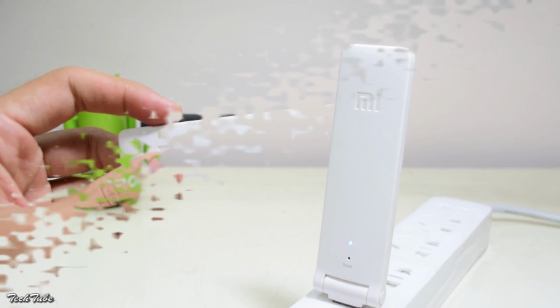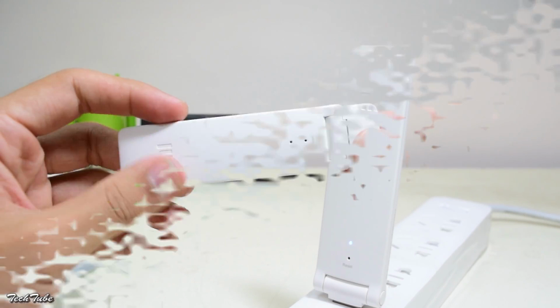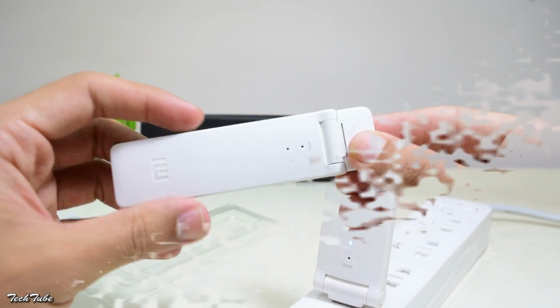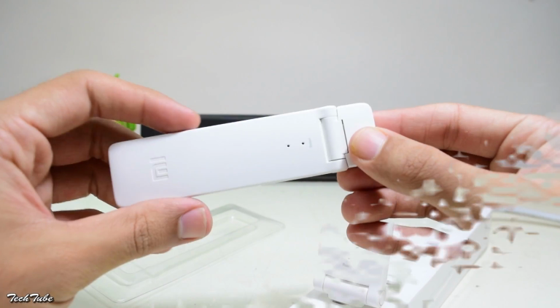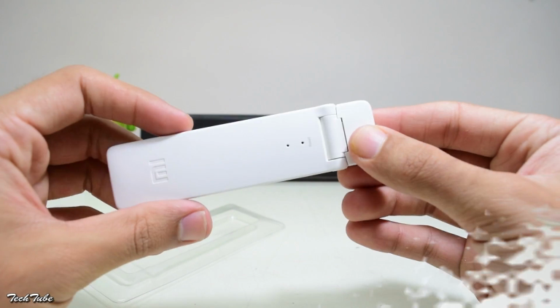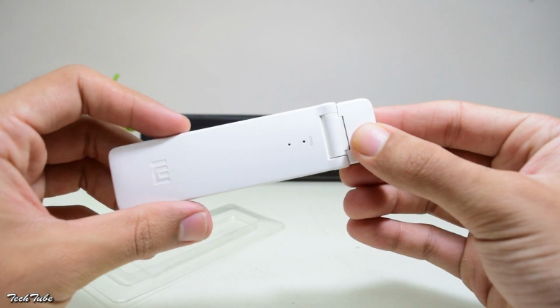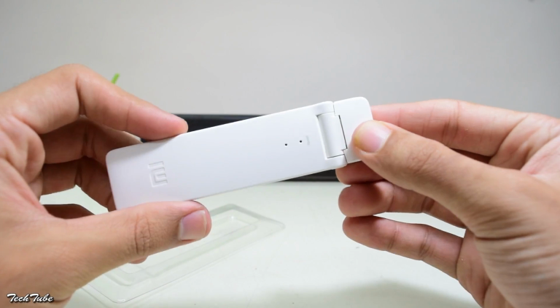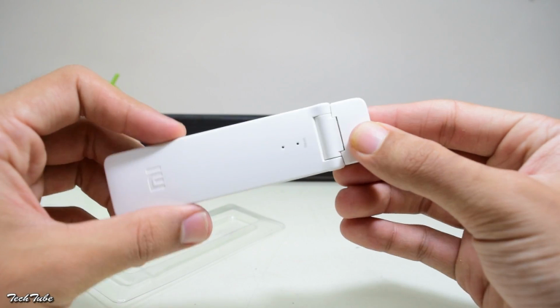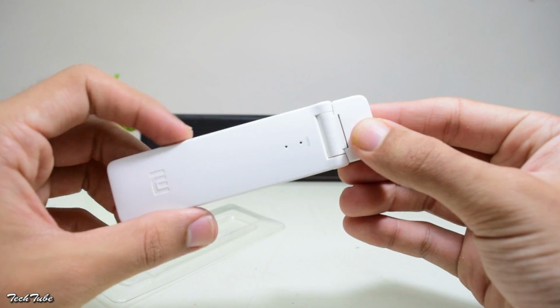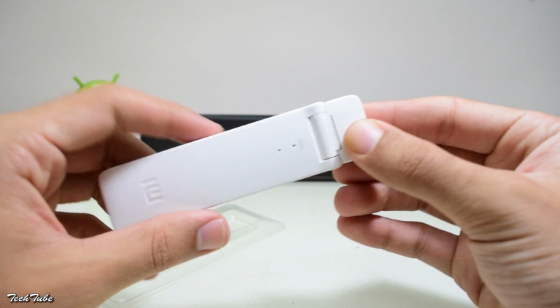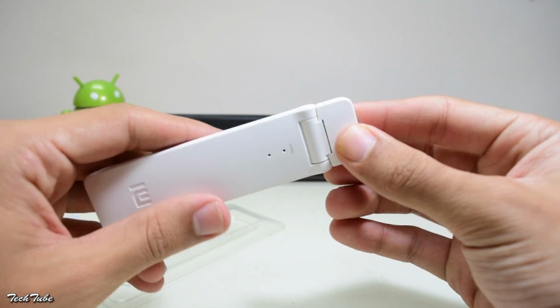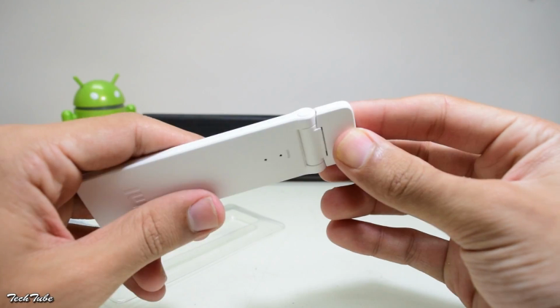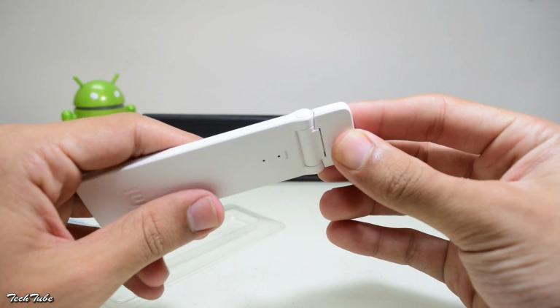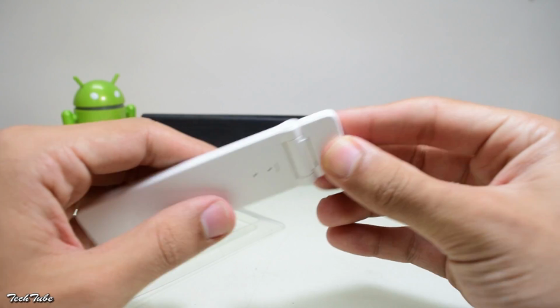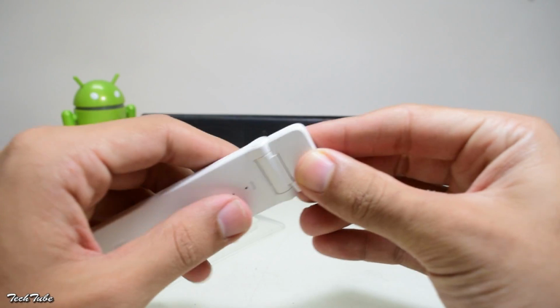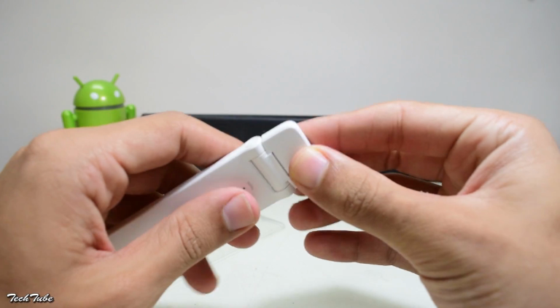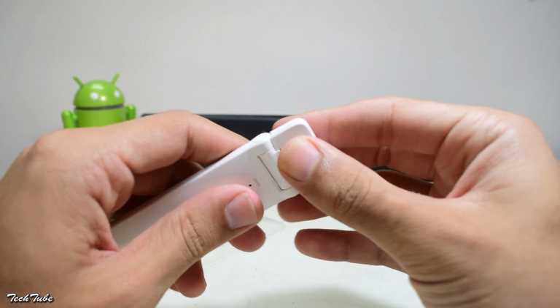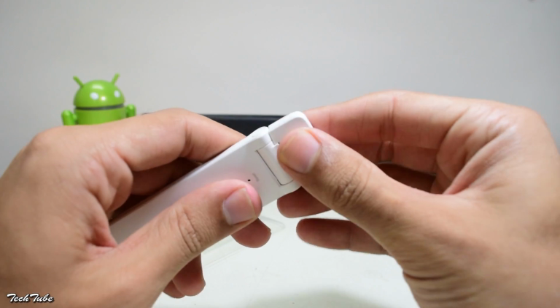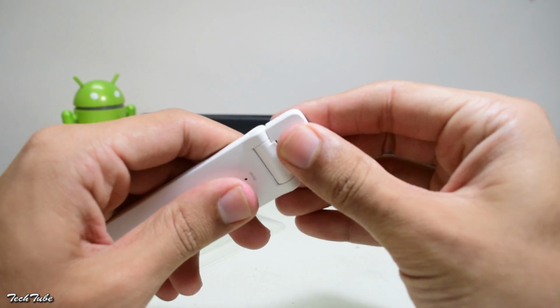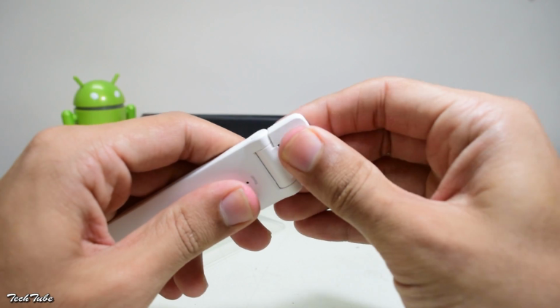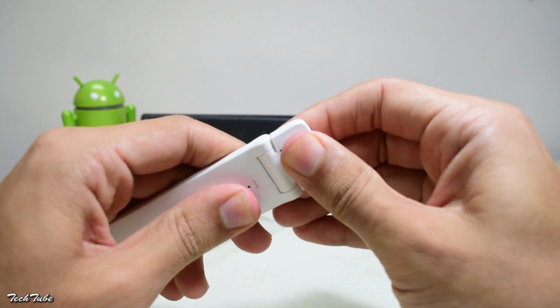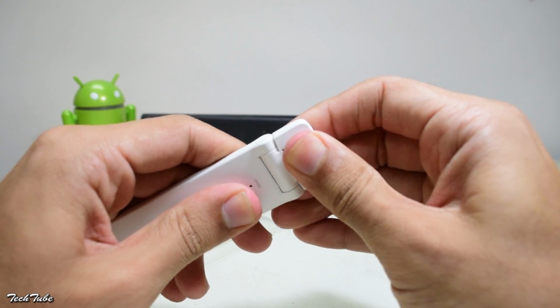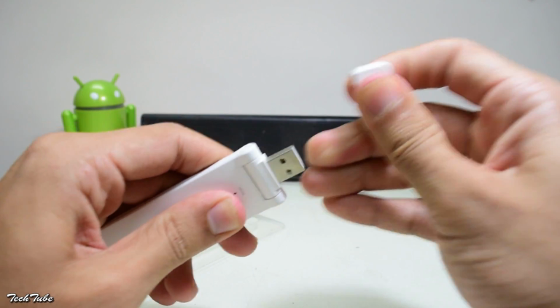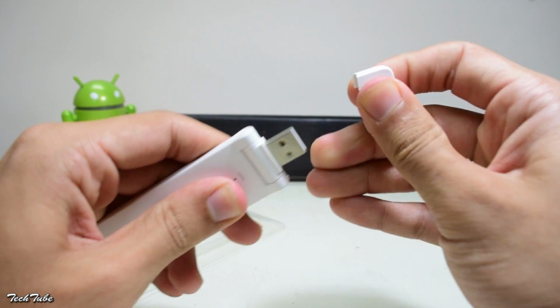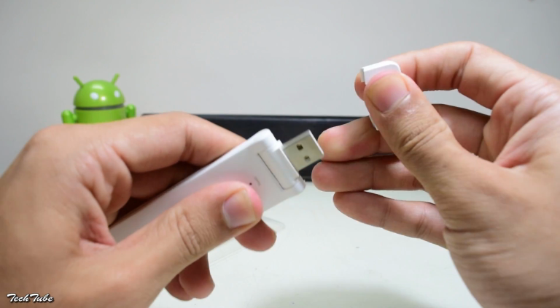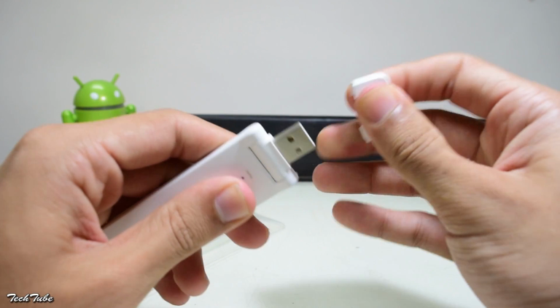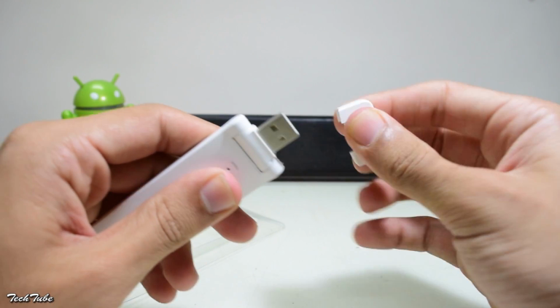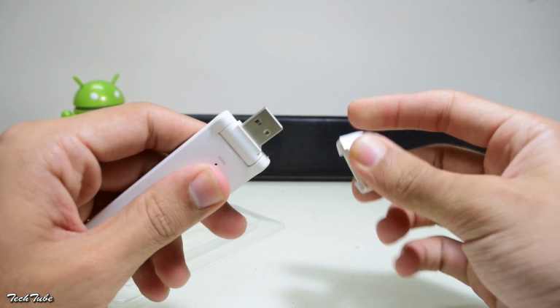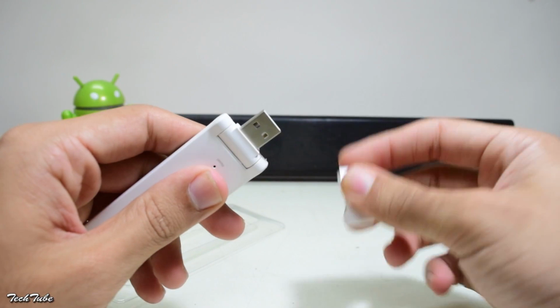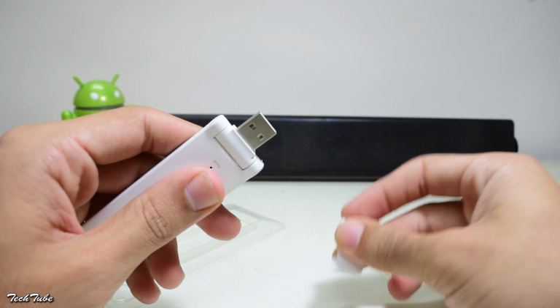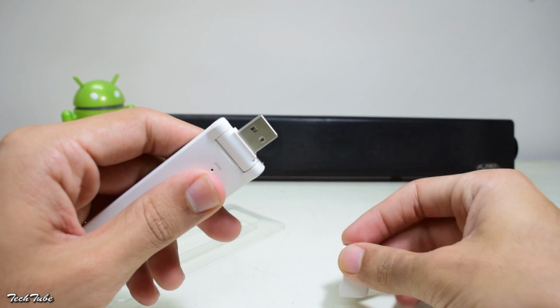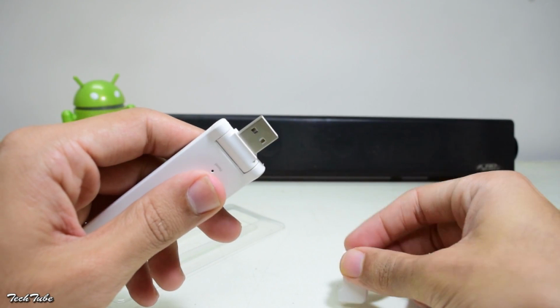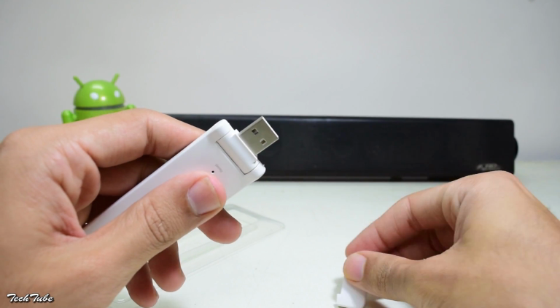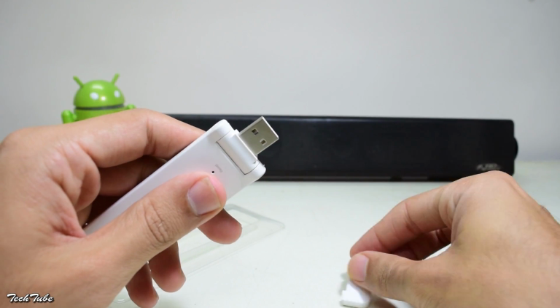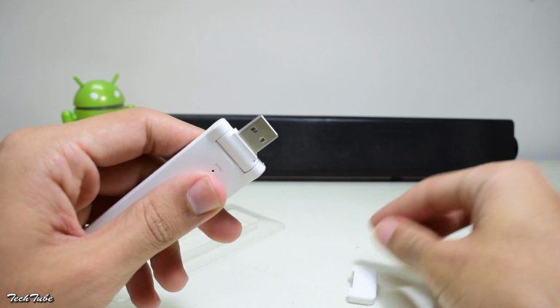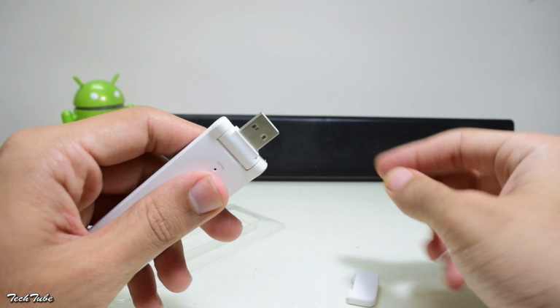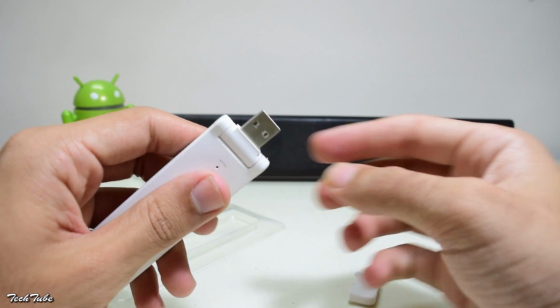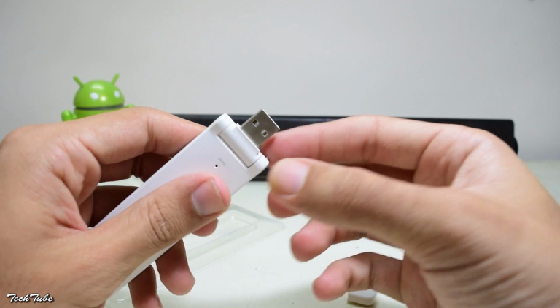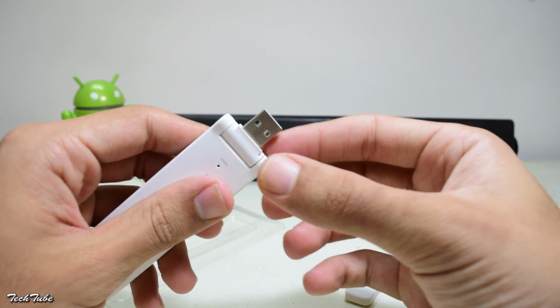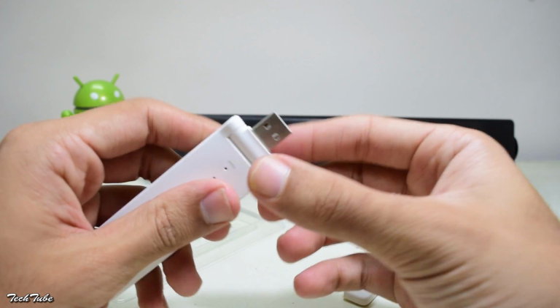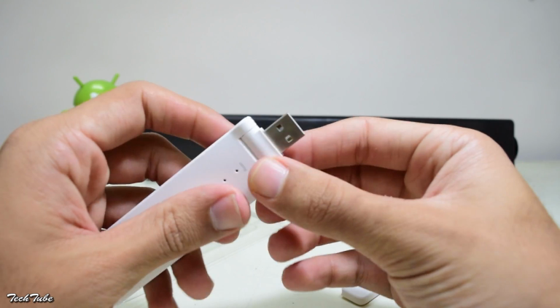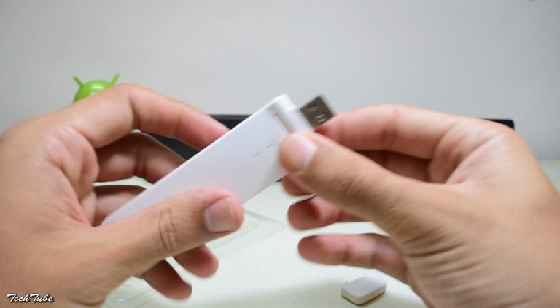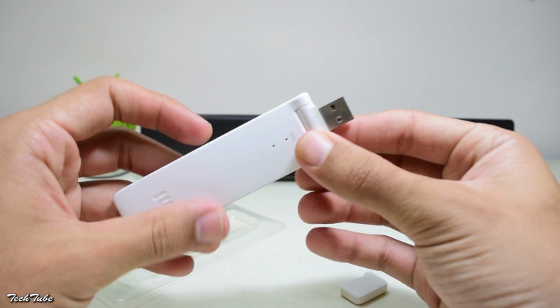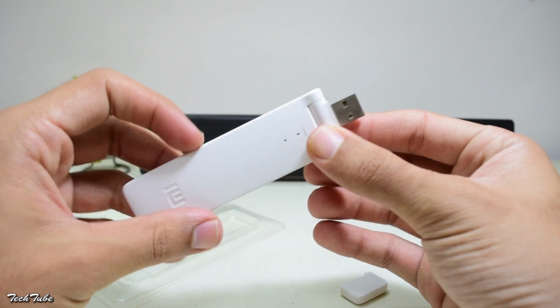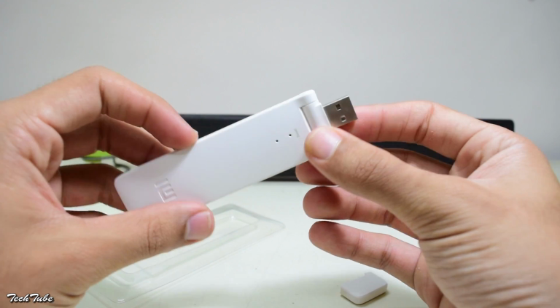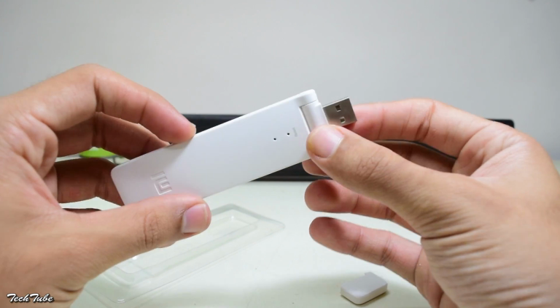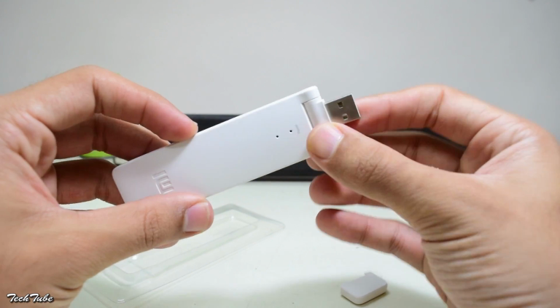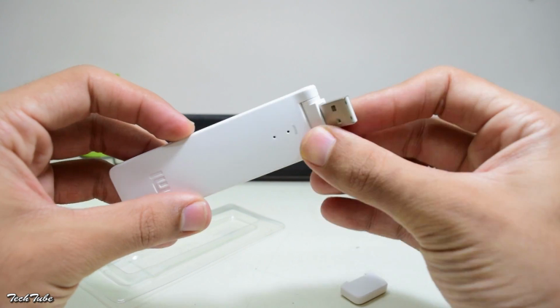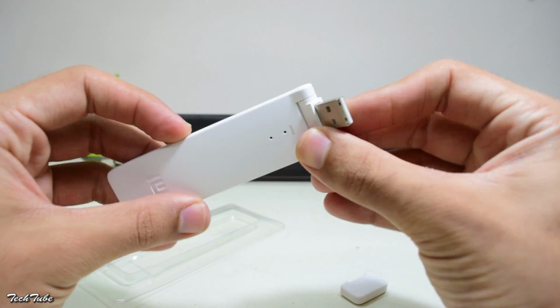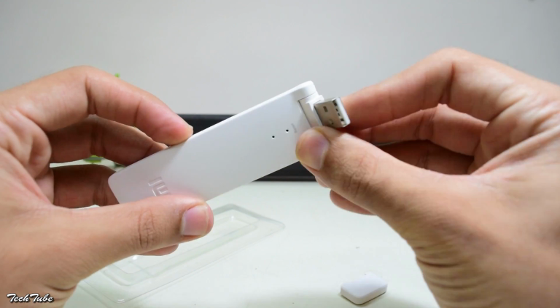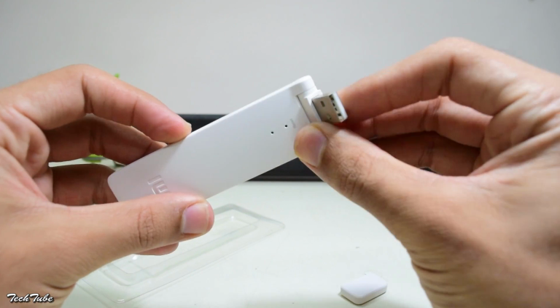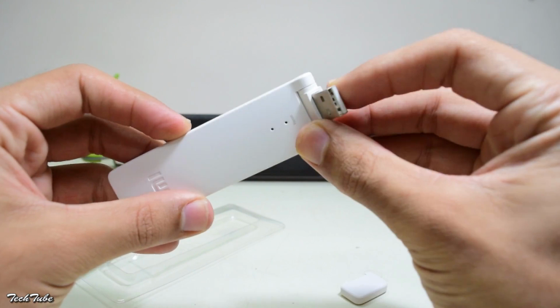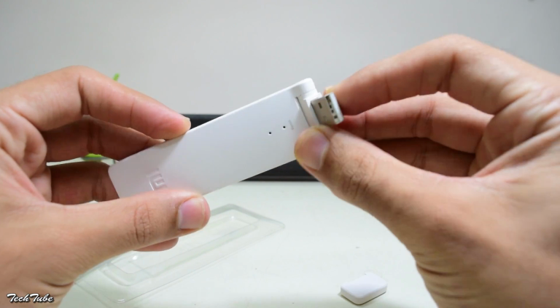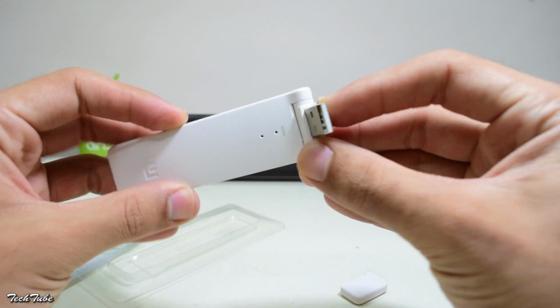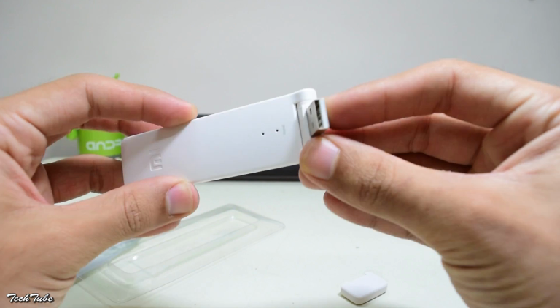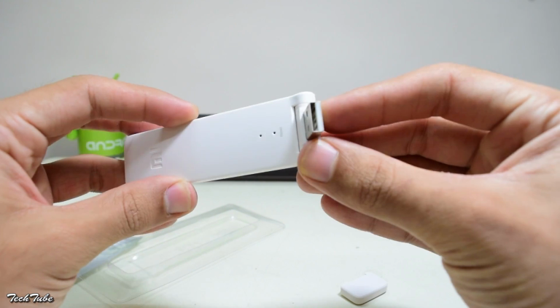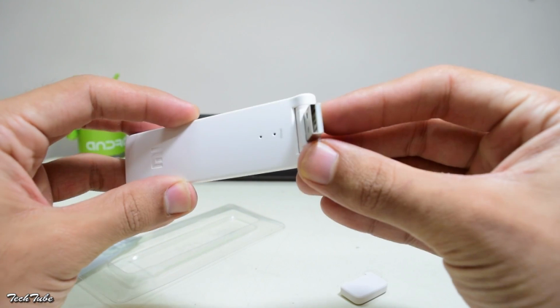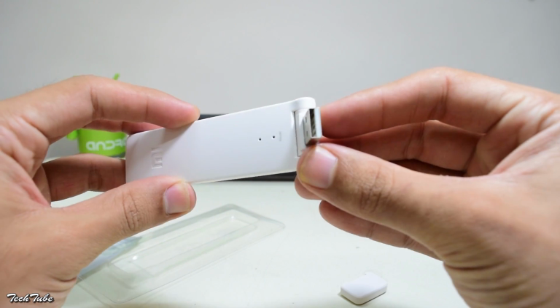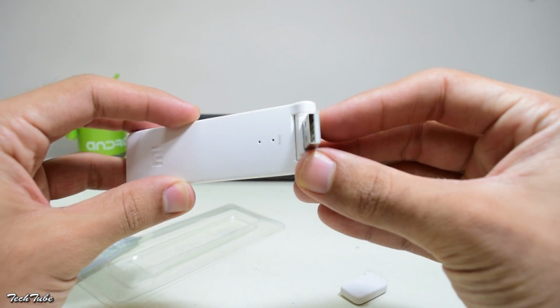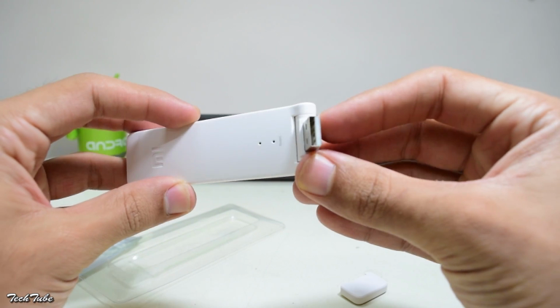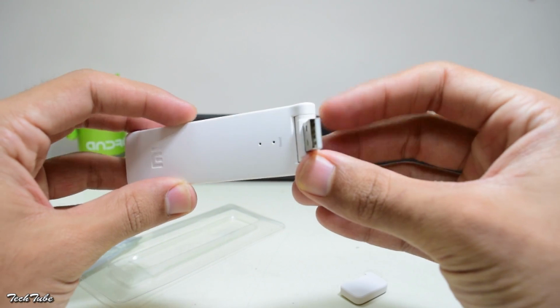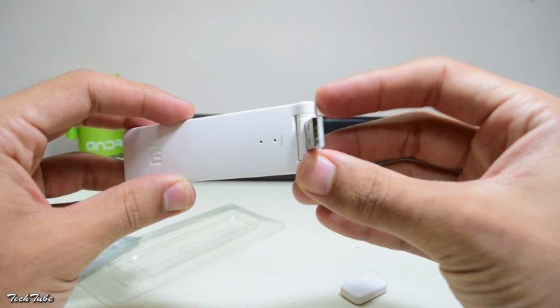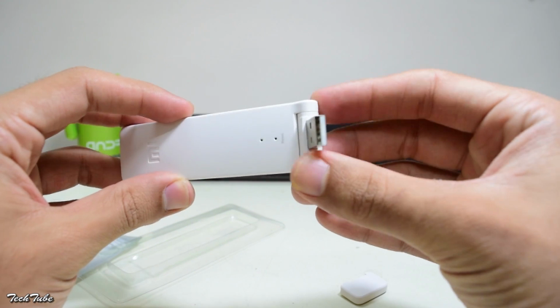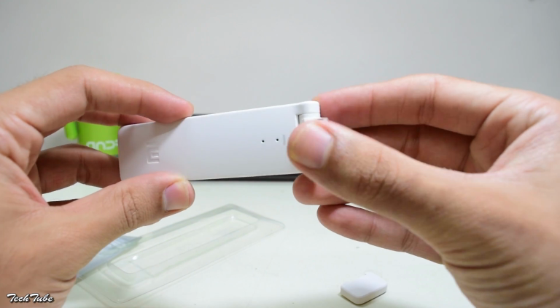To connect it to power, you get a USB port, which can be connected to any power adapter and can also be bent according to your needs.